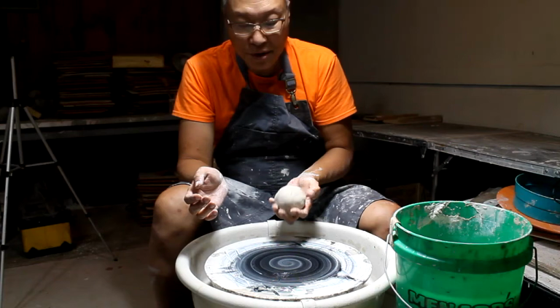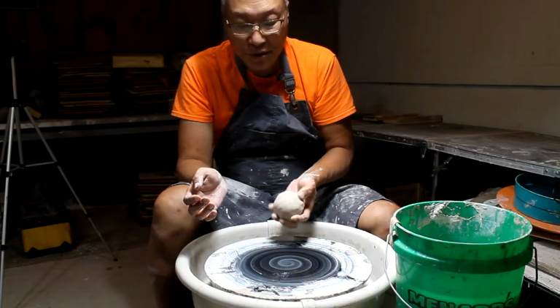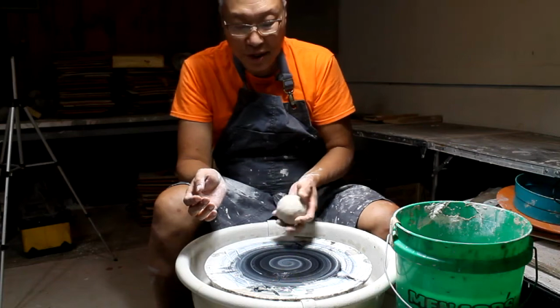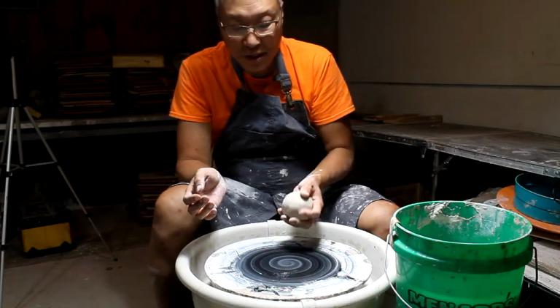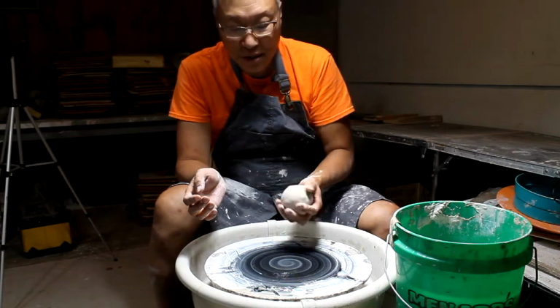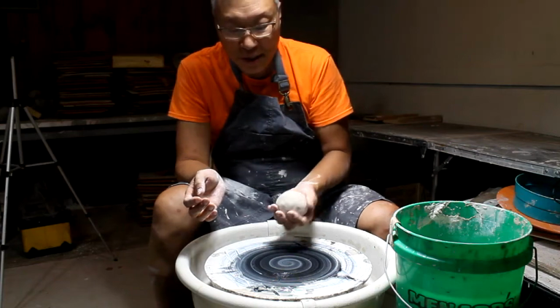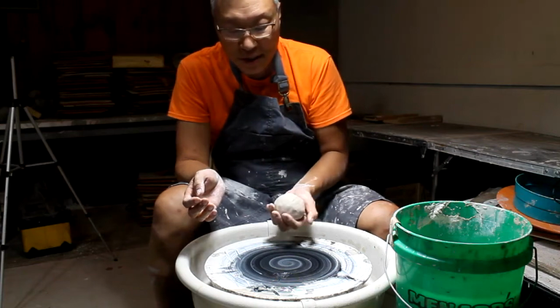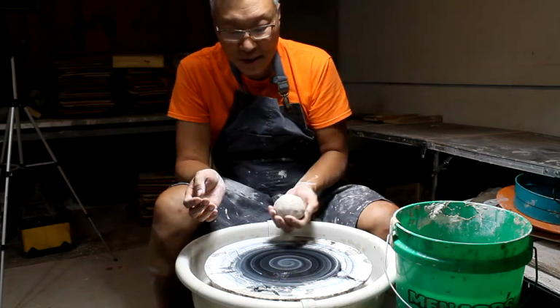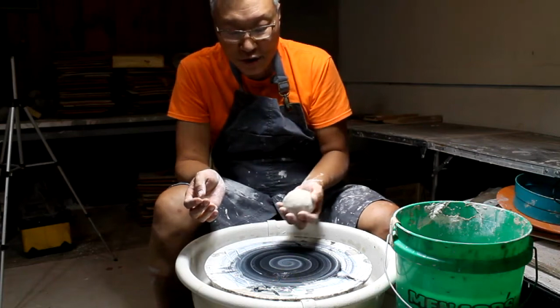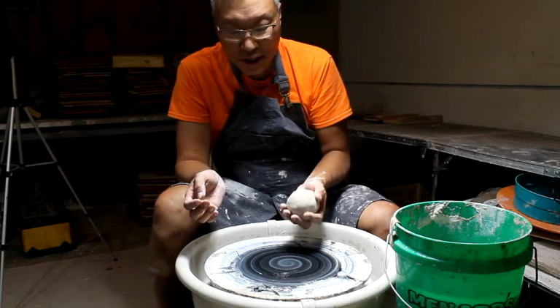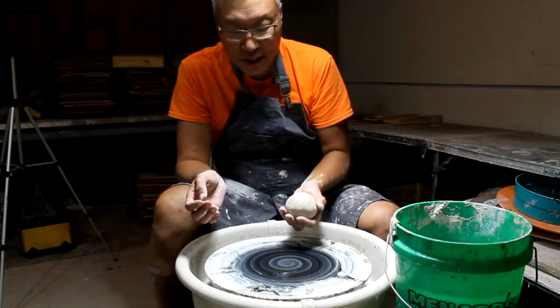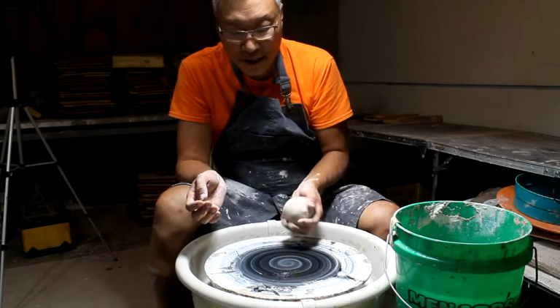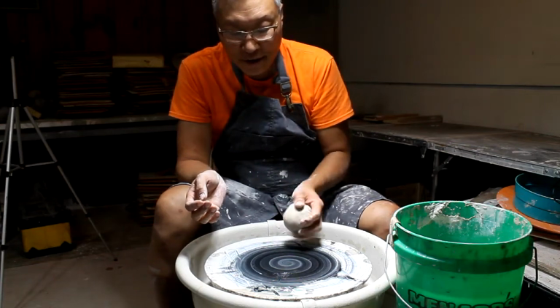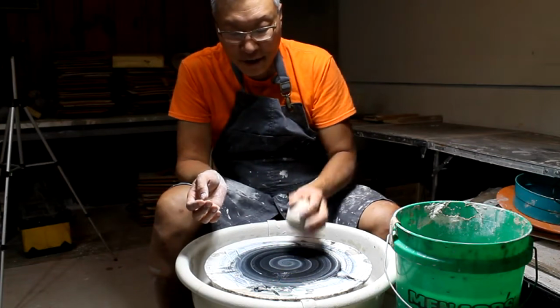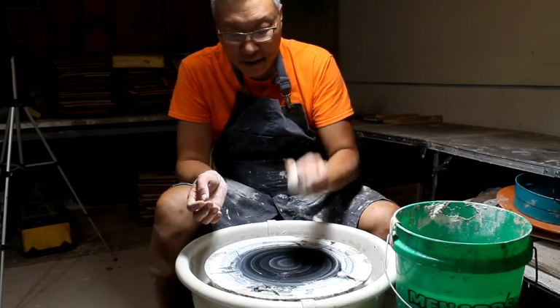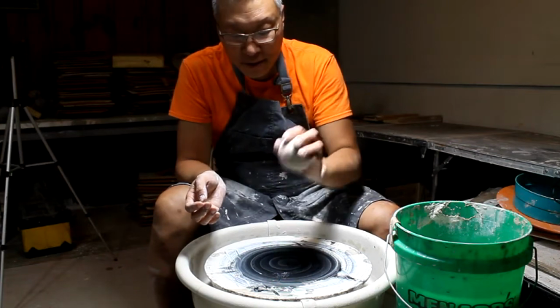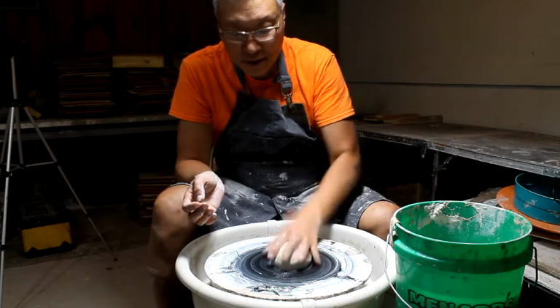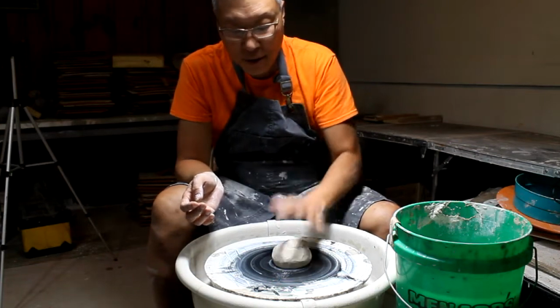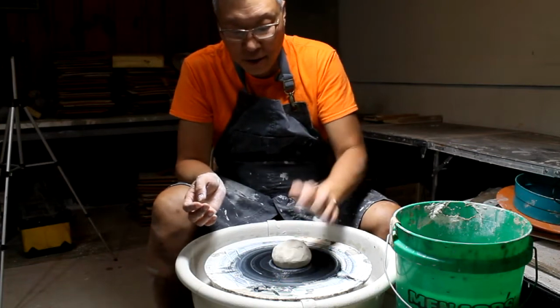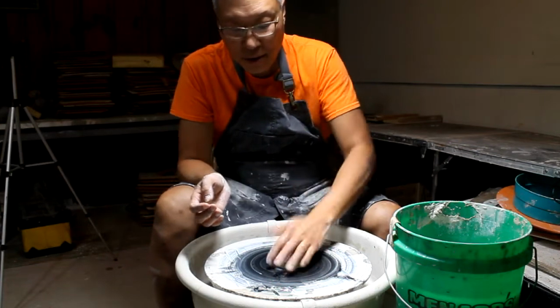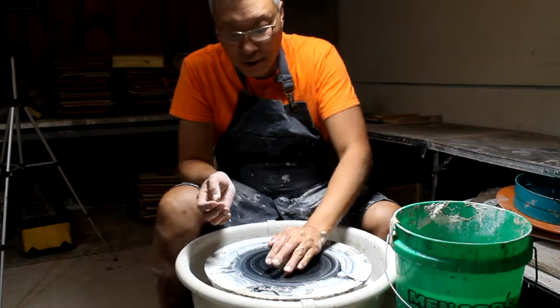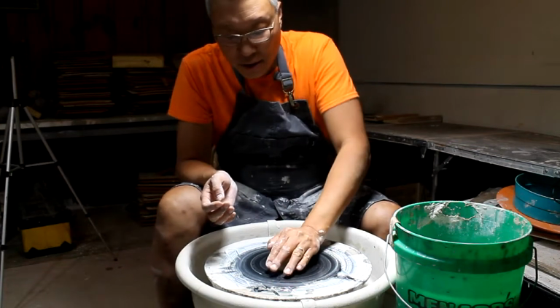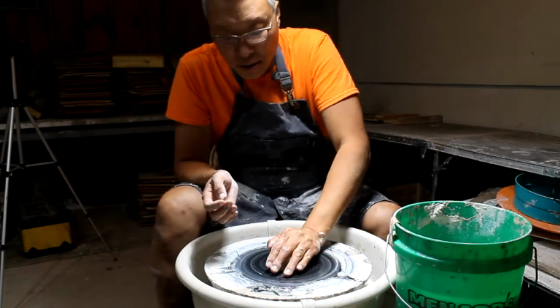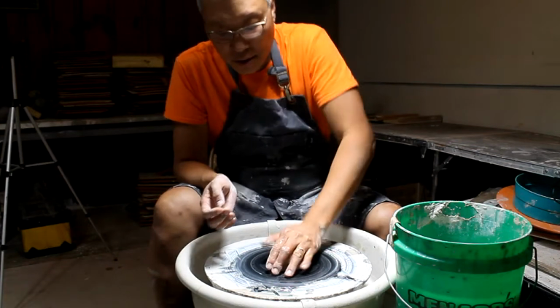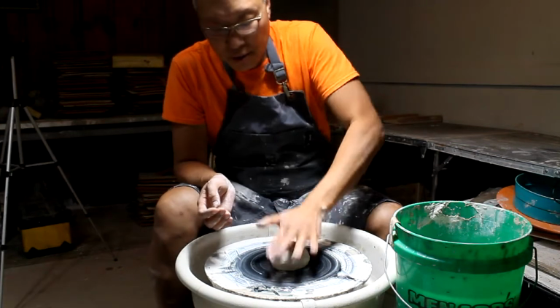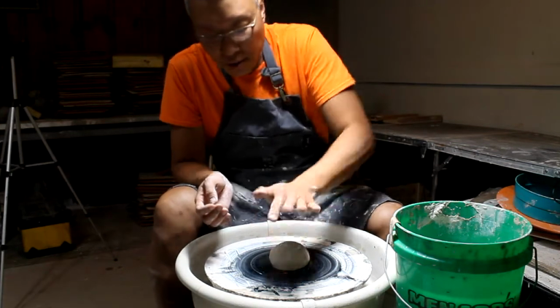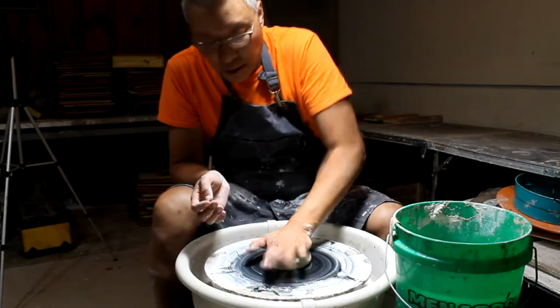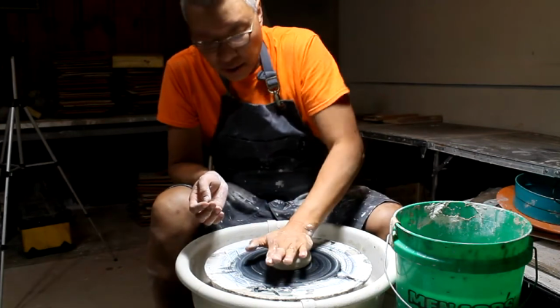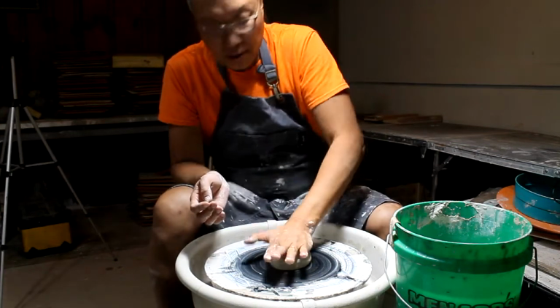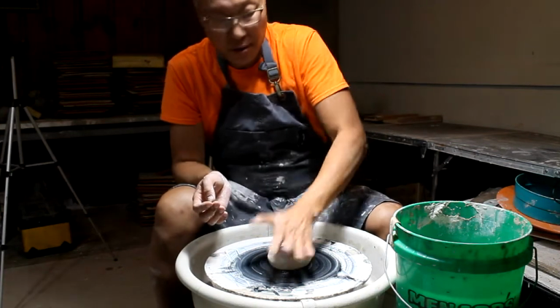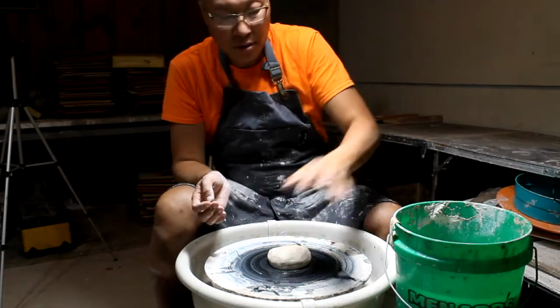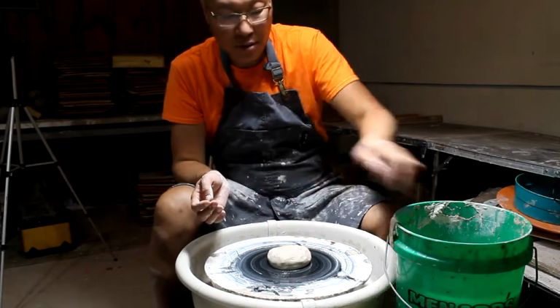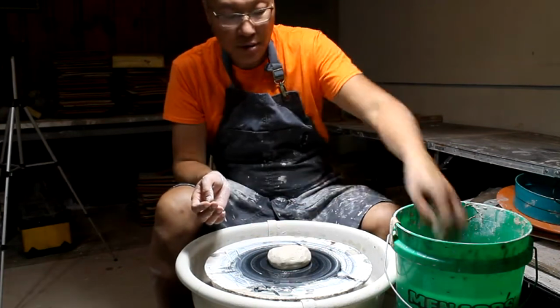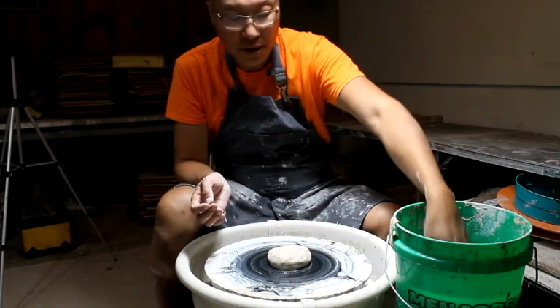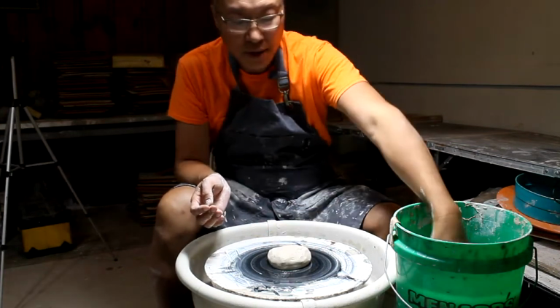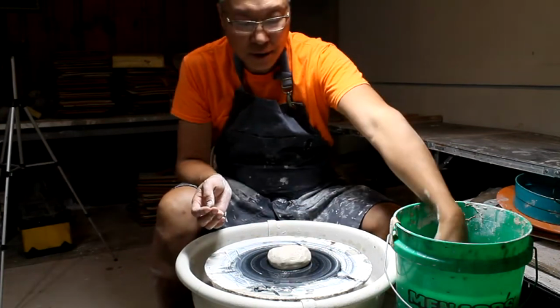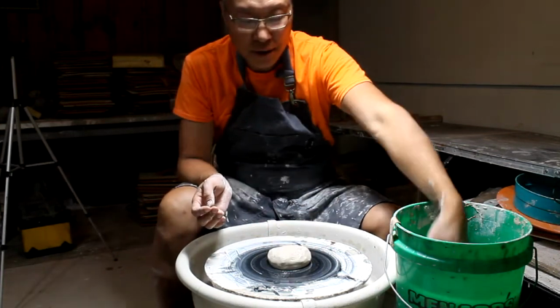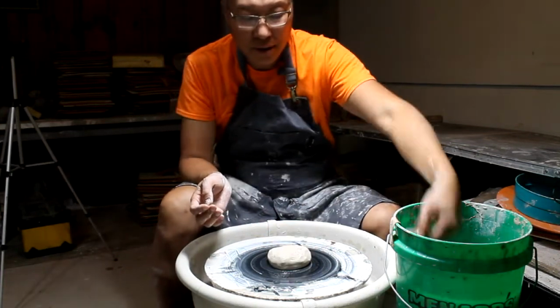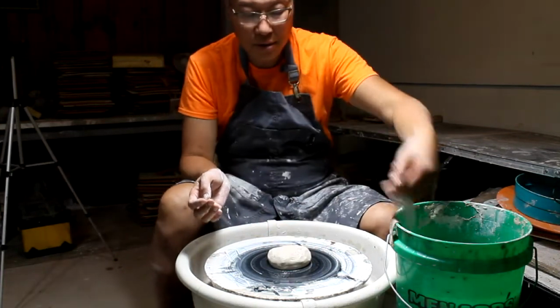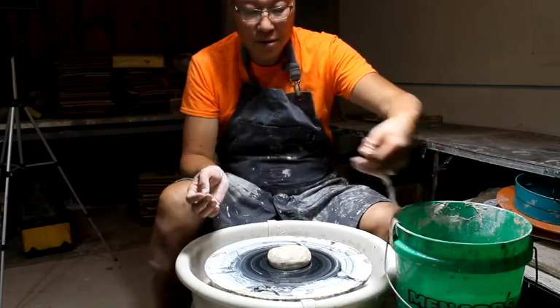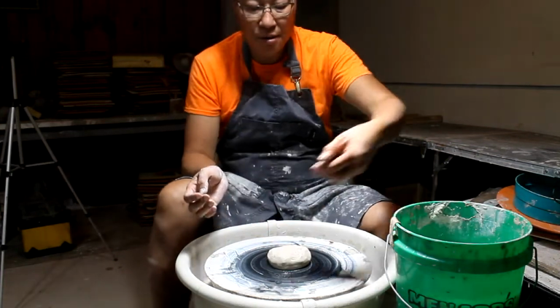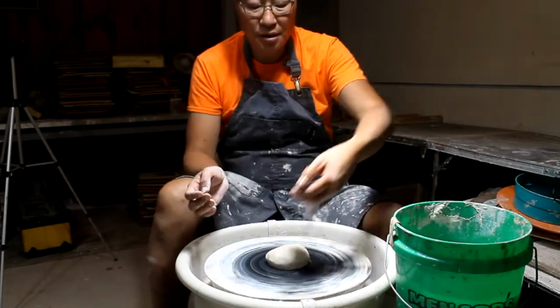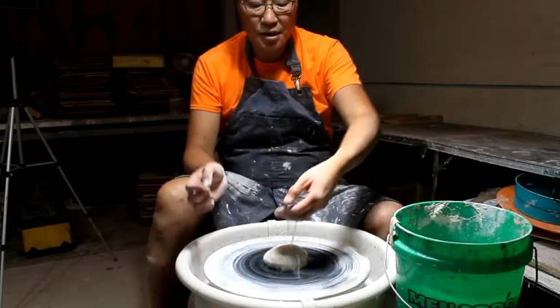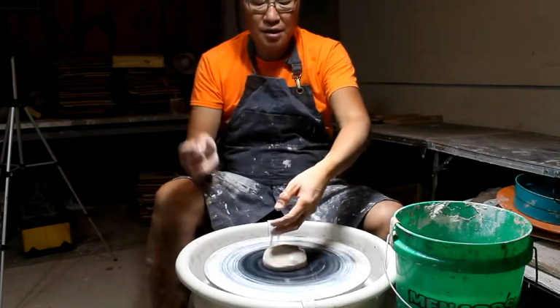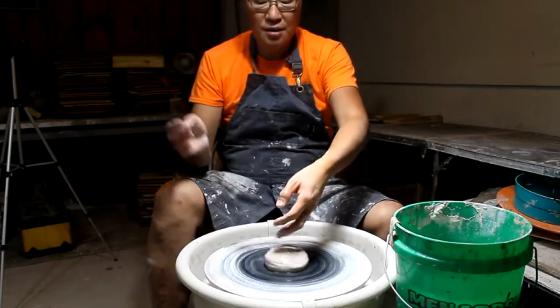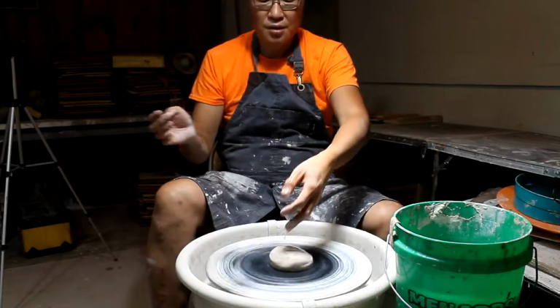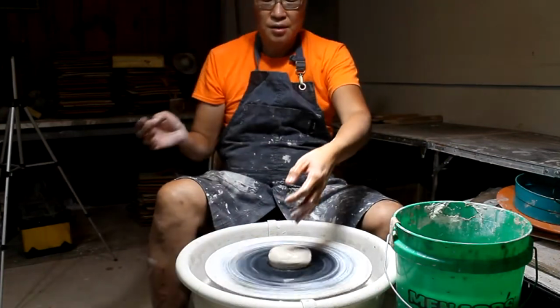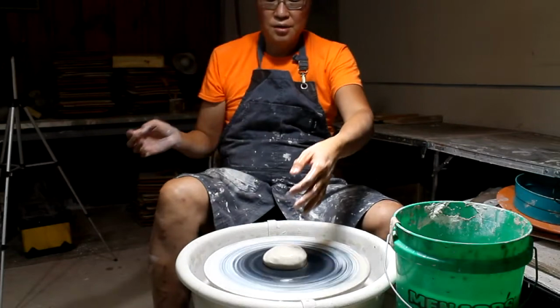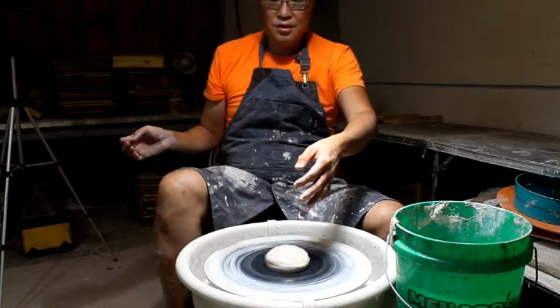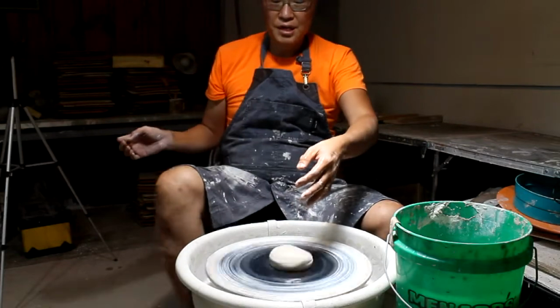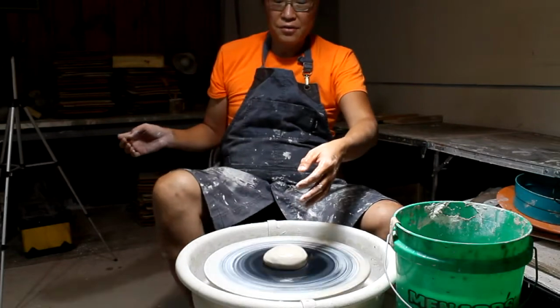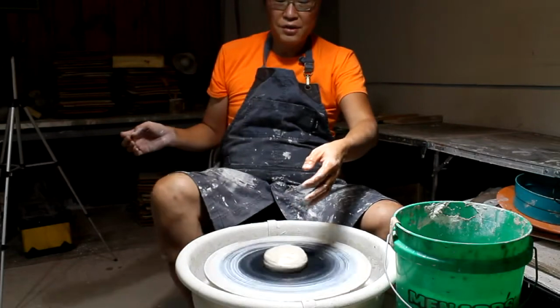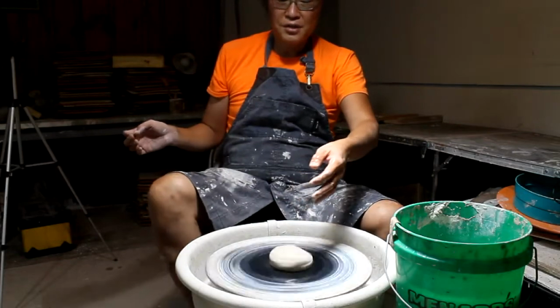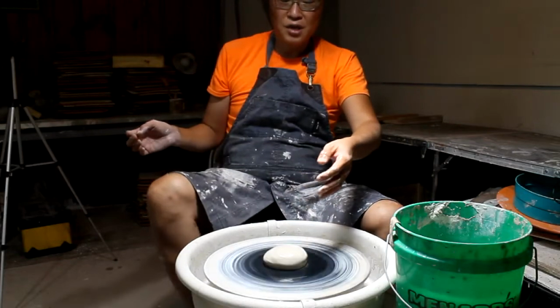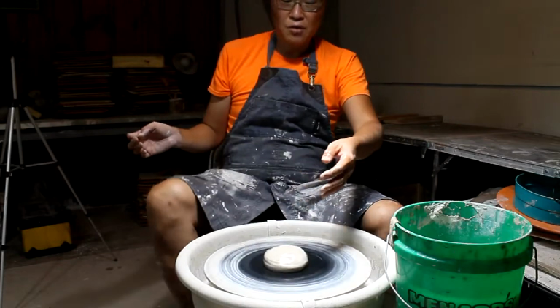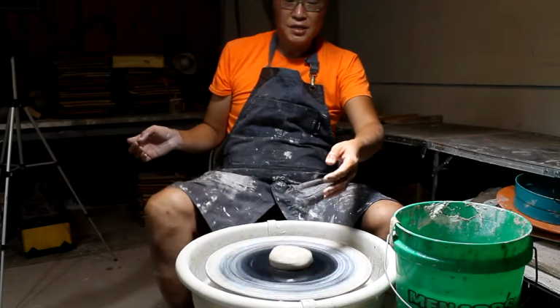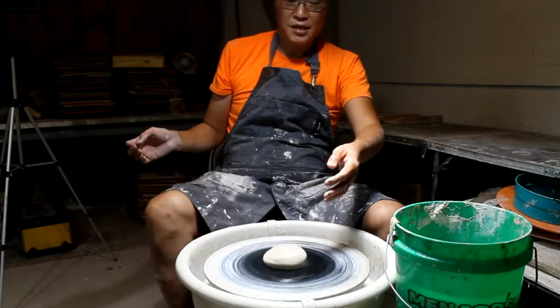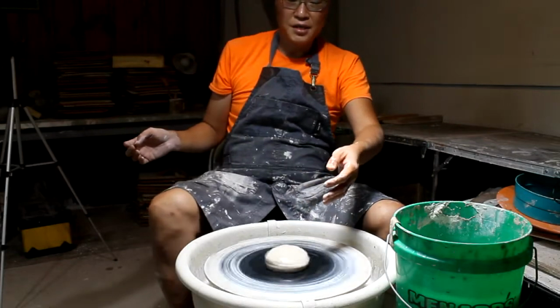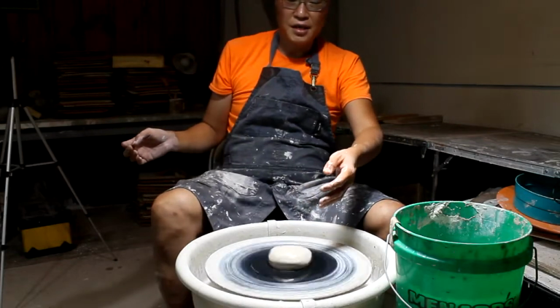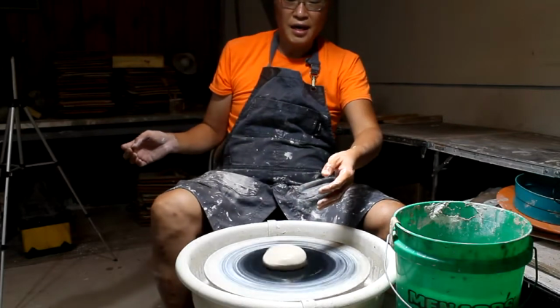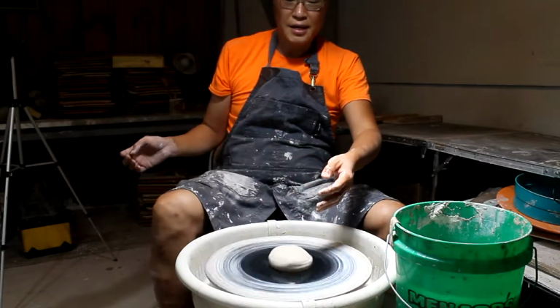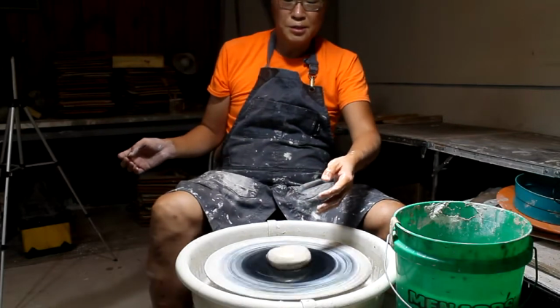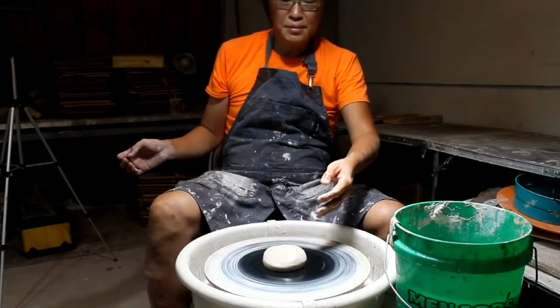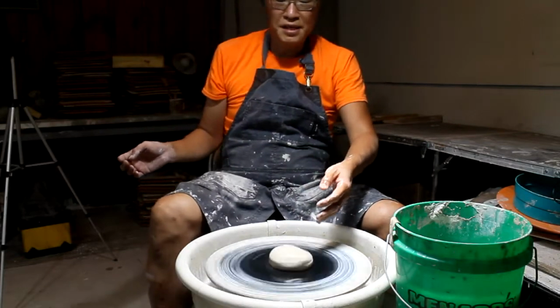I'm going to go ahead and try to center it. Centering is always done on a high speed.